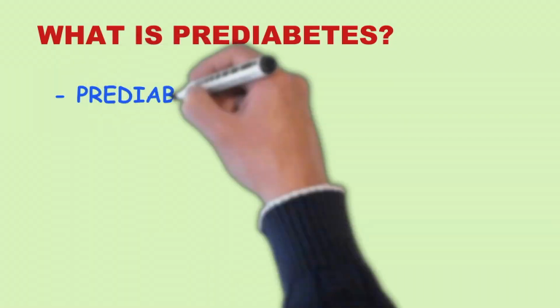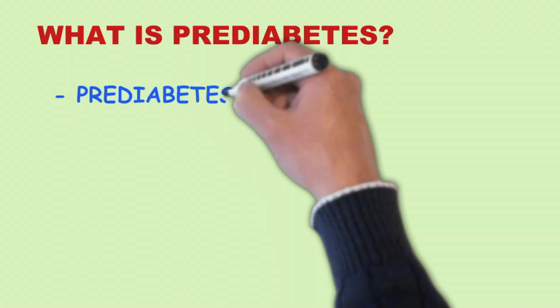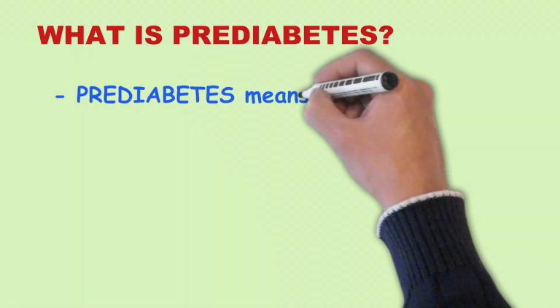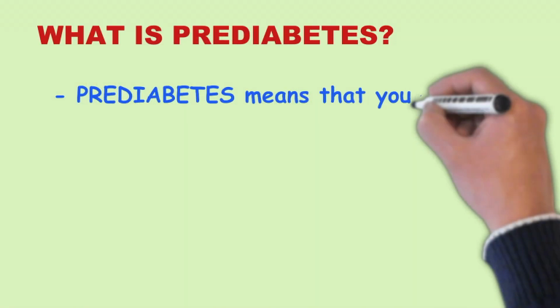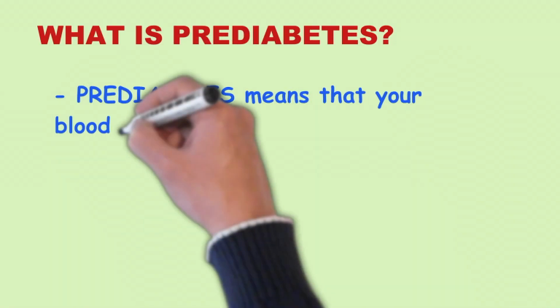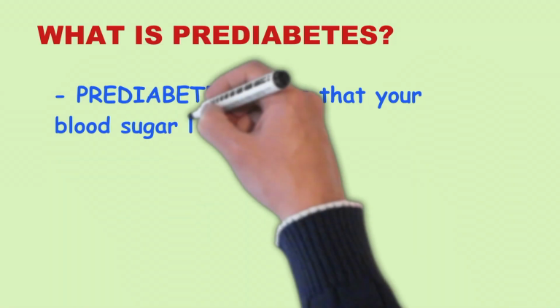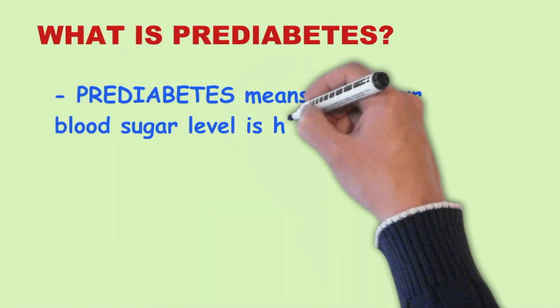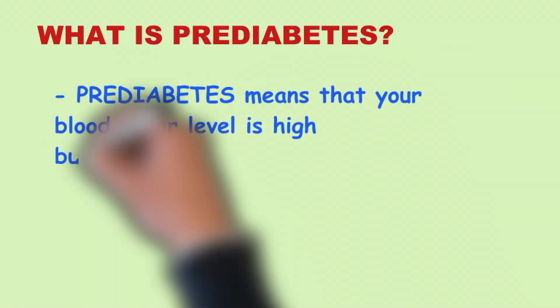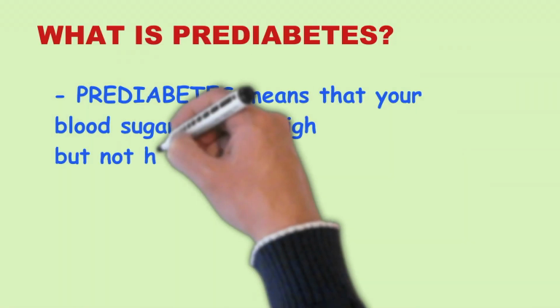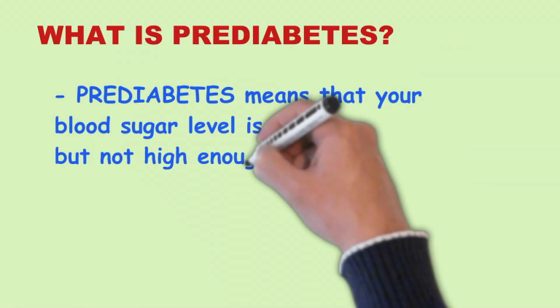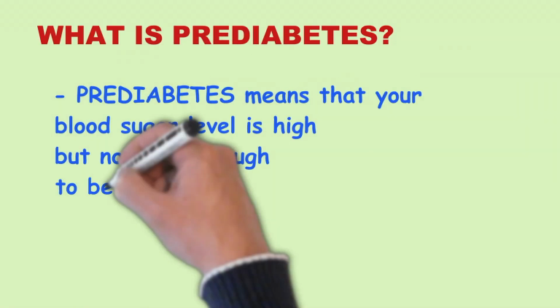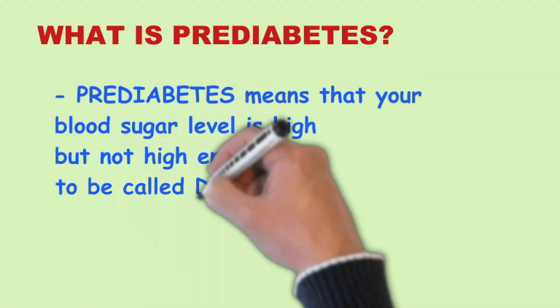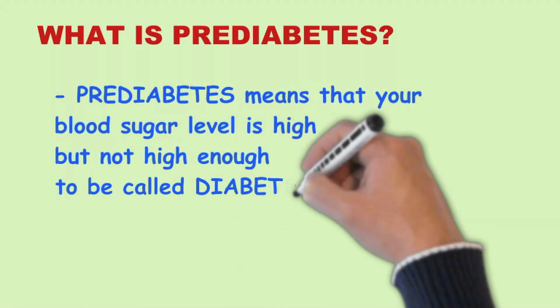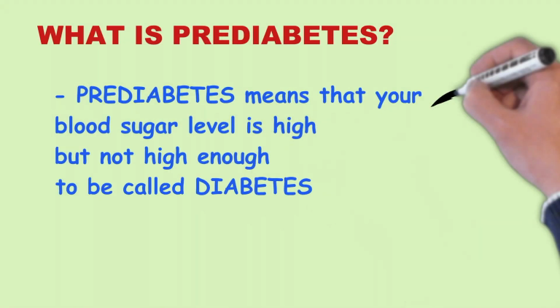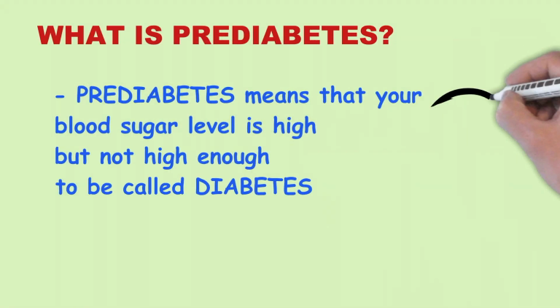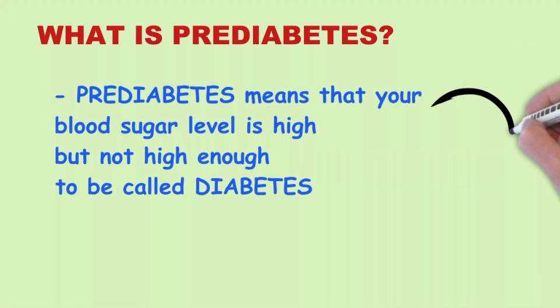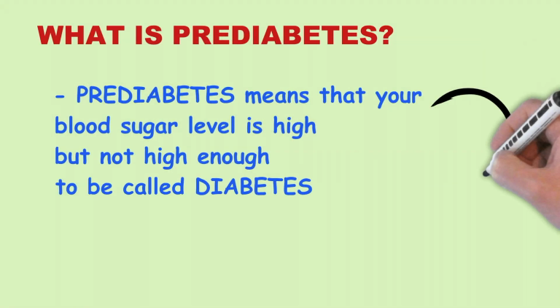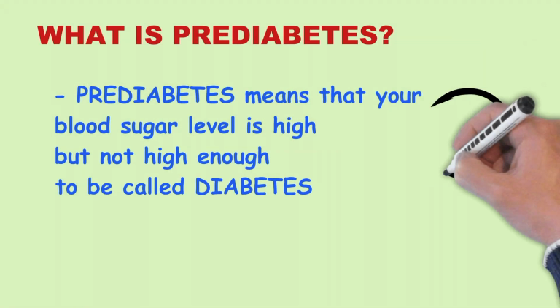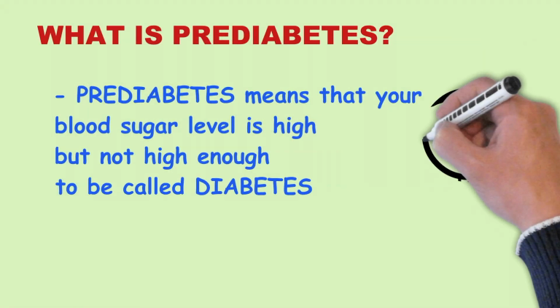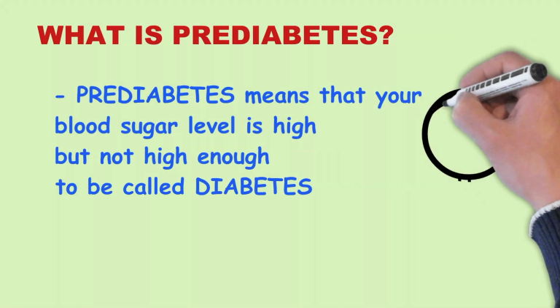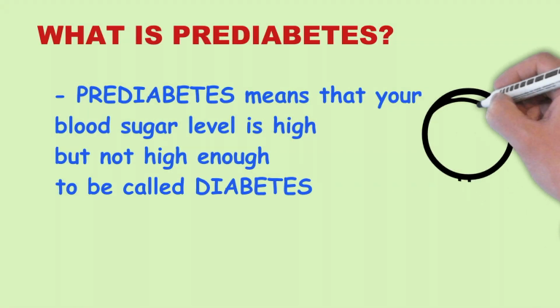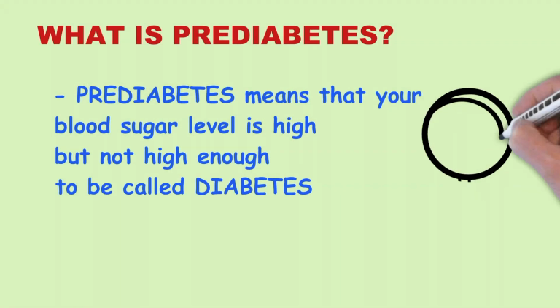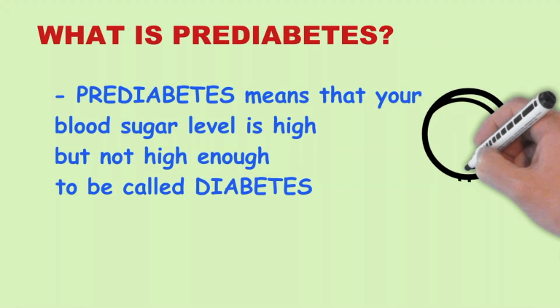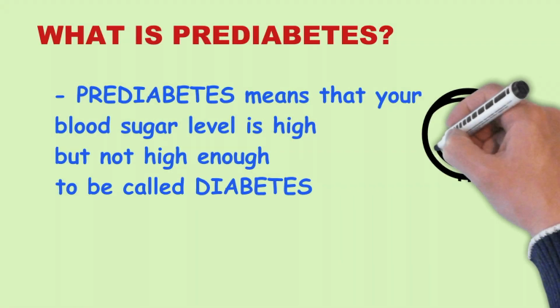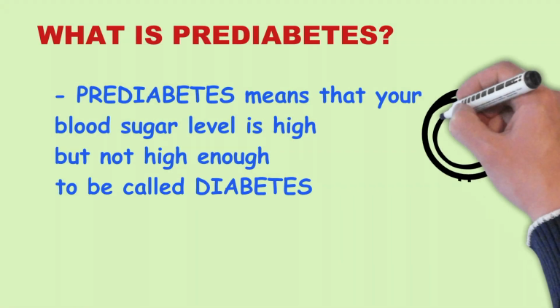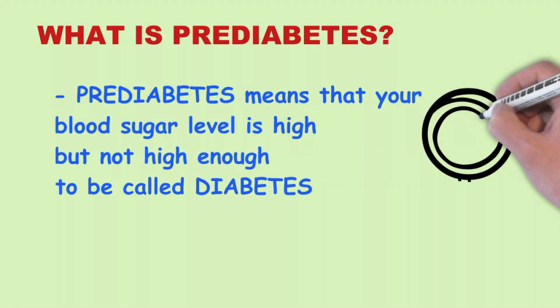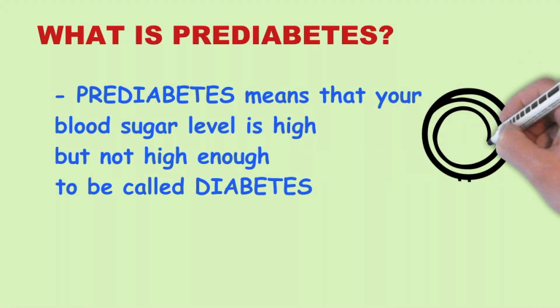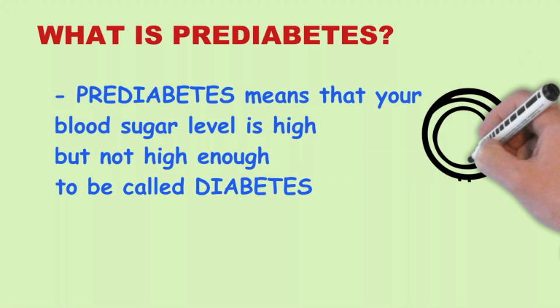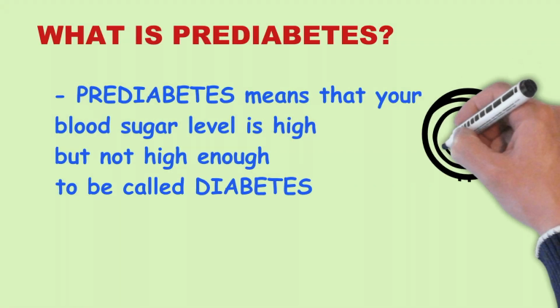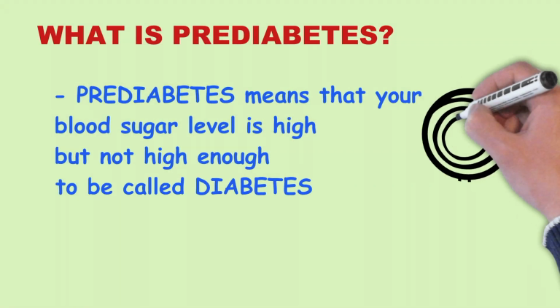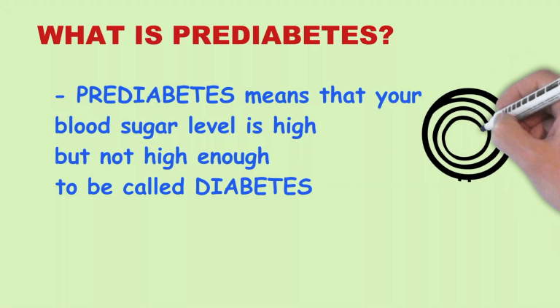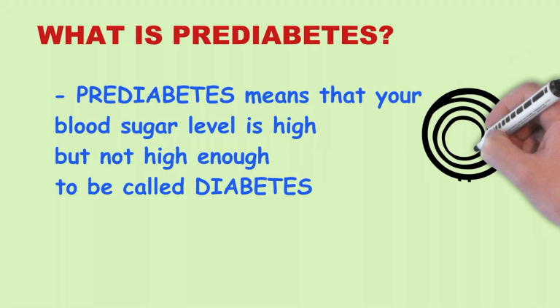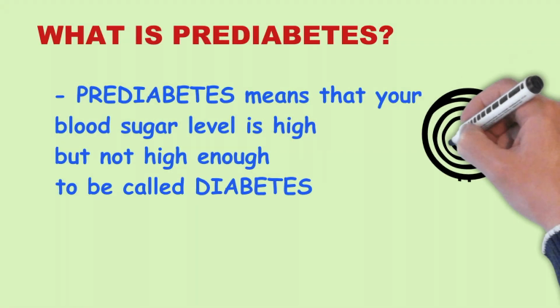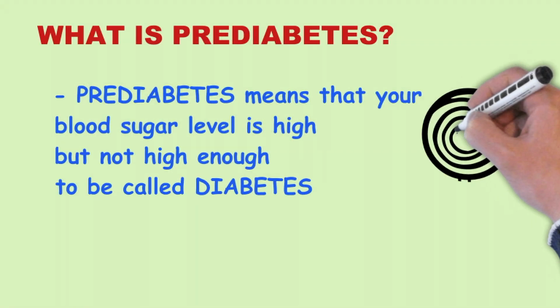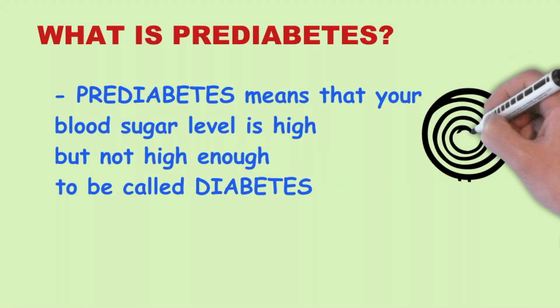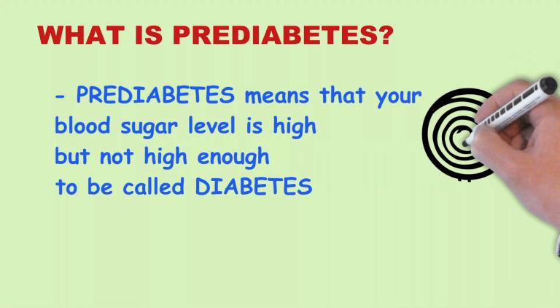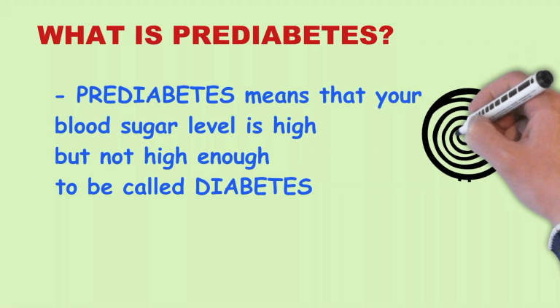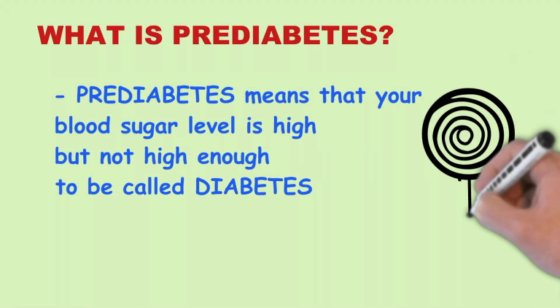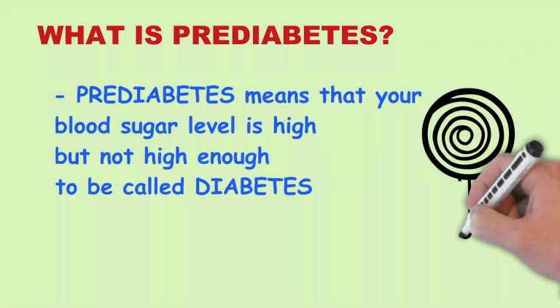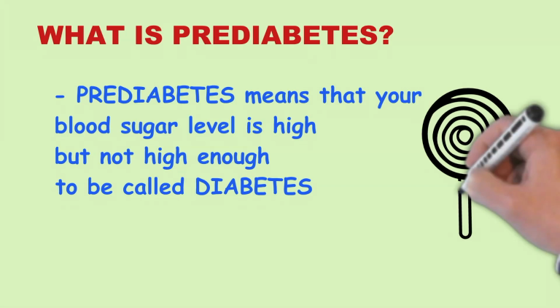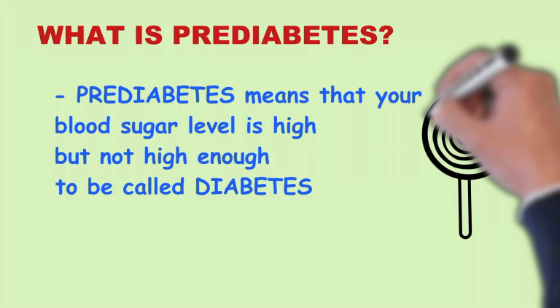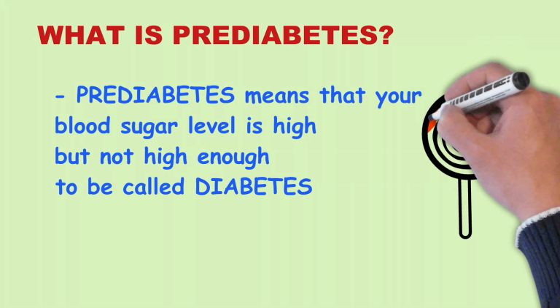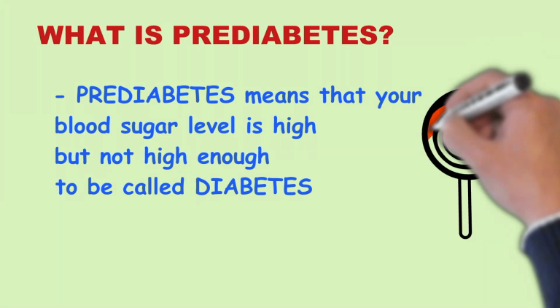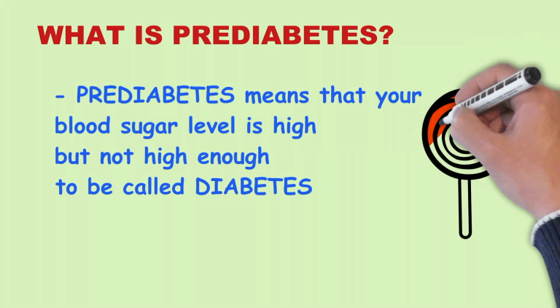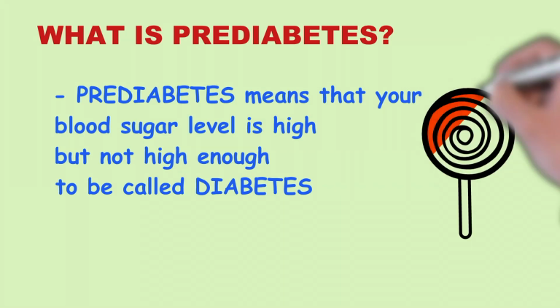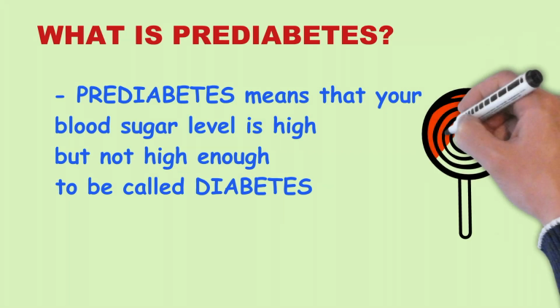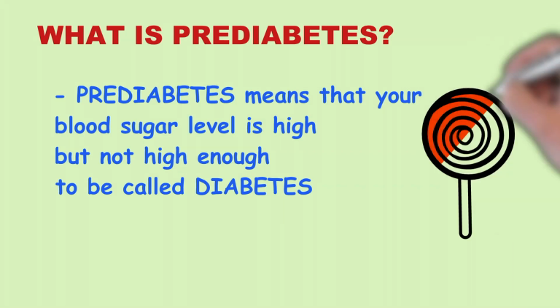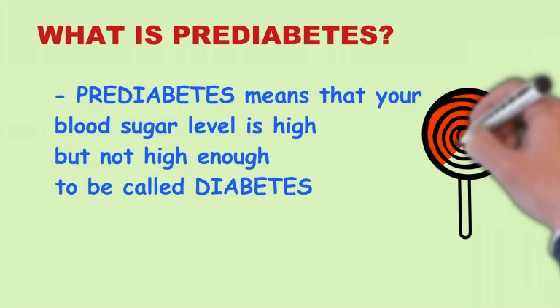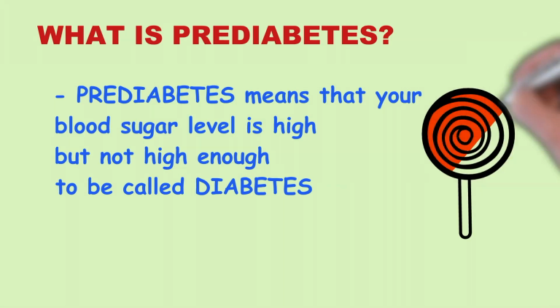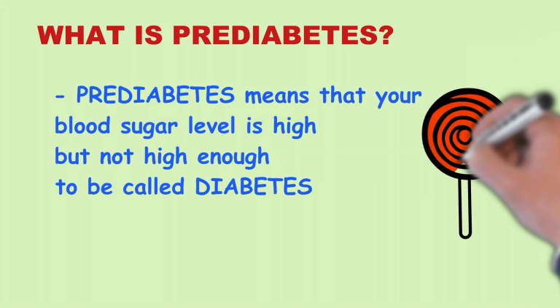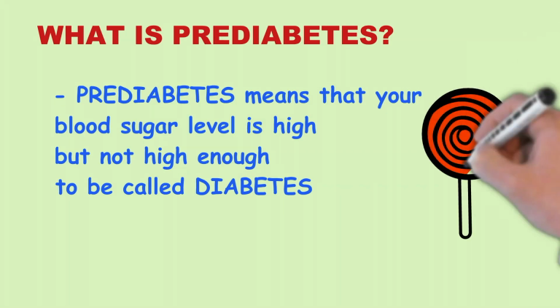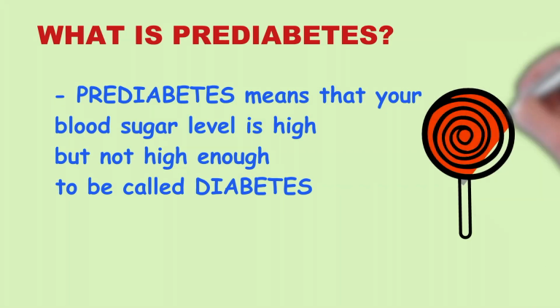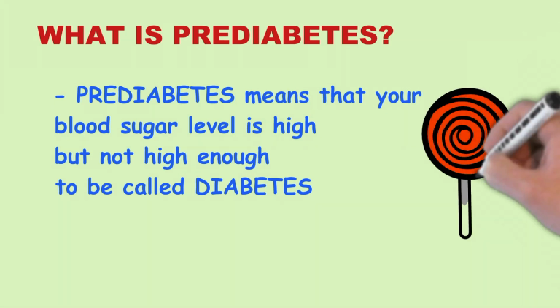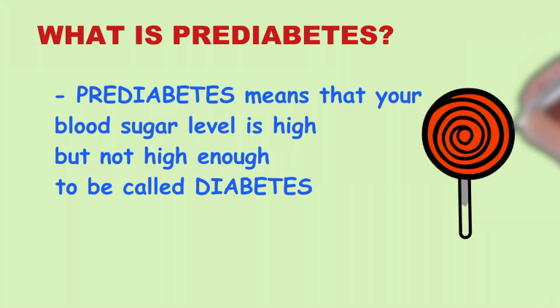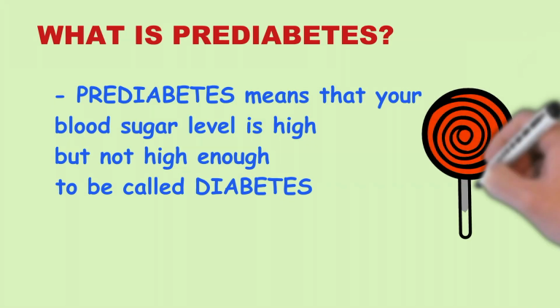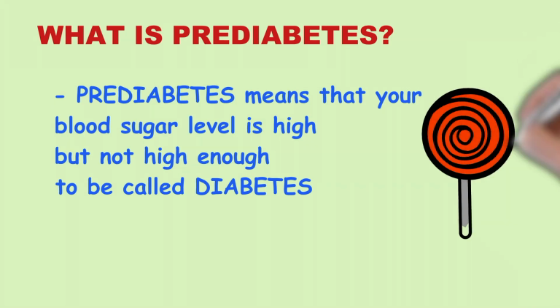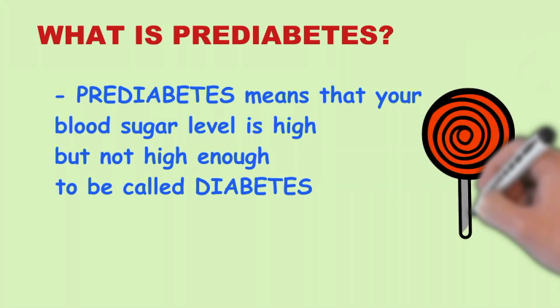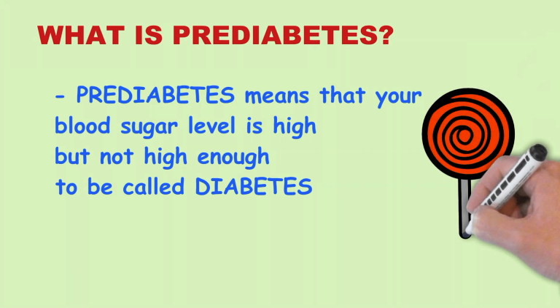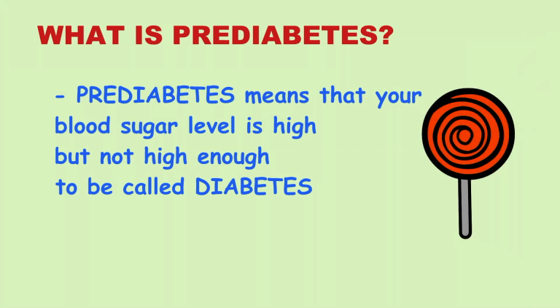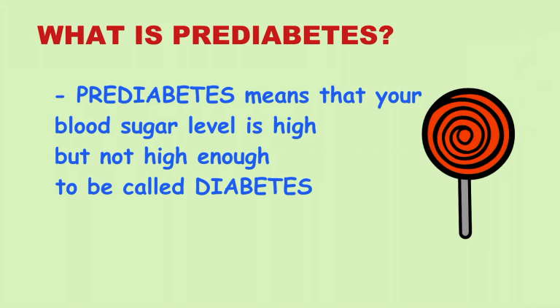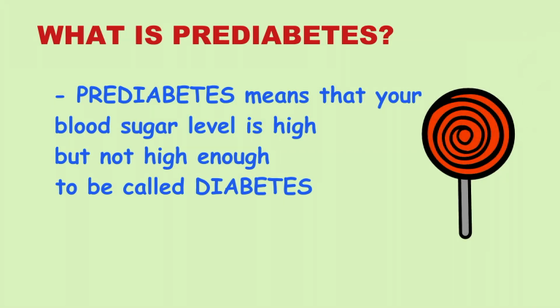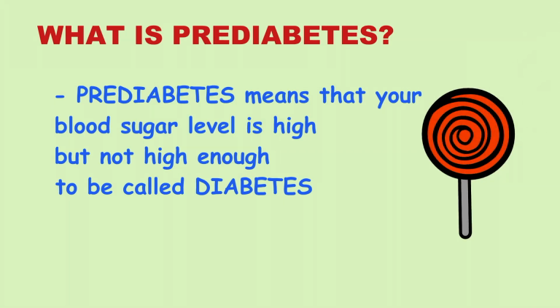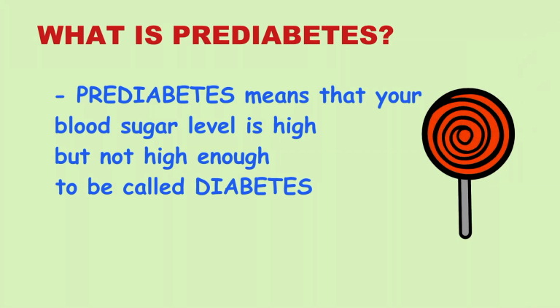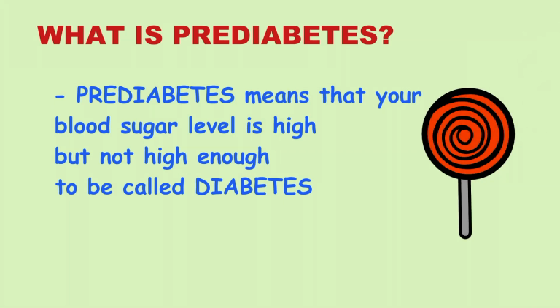What is pre-diabetes? Pre-diabetes means your blood sugar level is high but not high enough to be called diabetes.